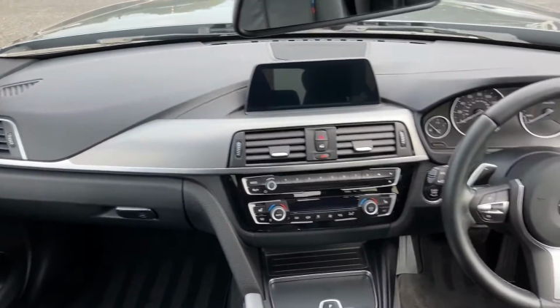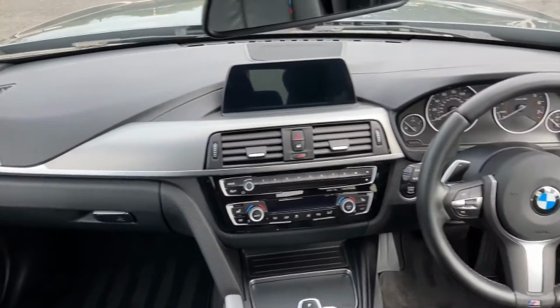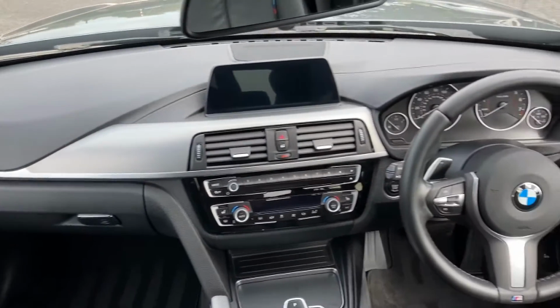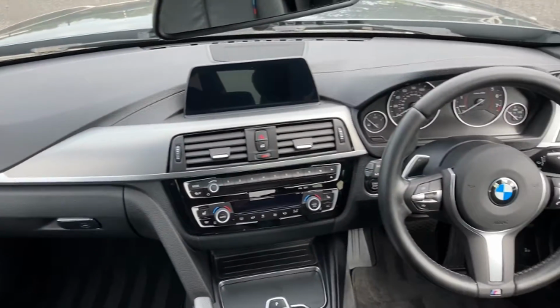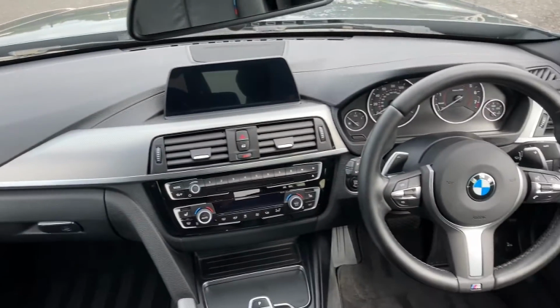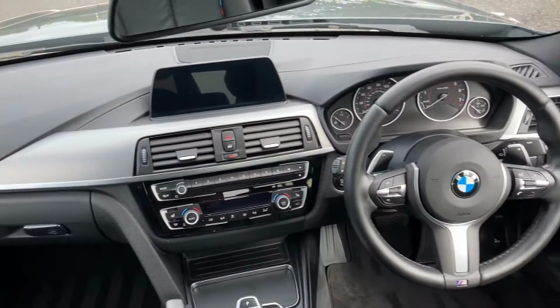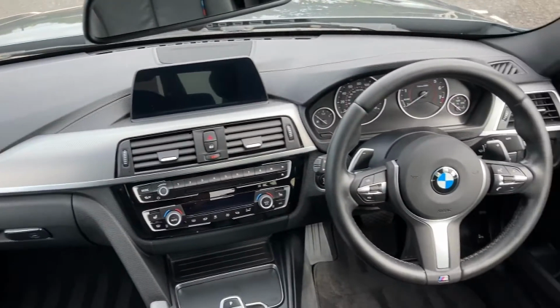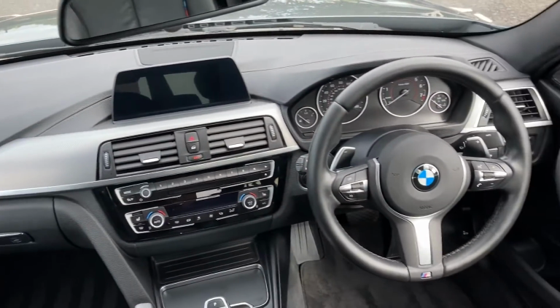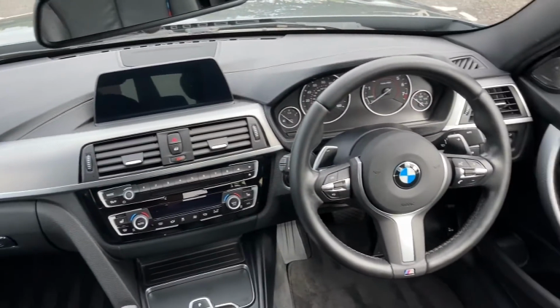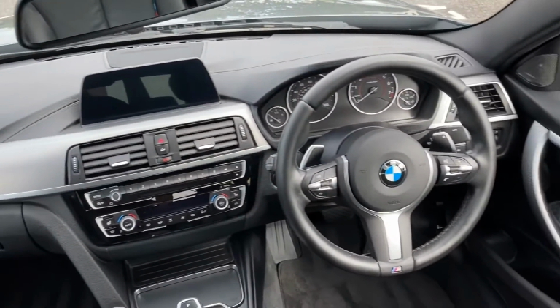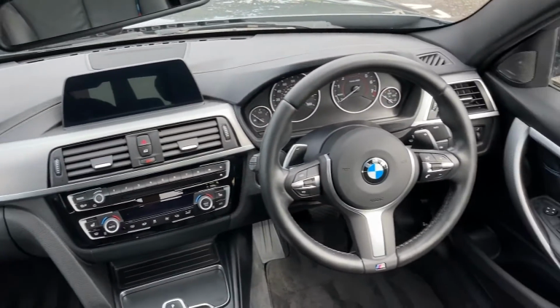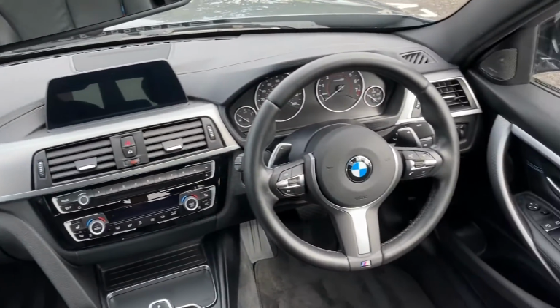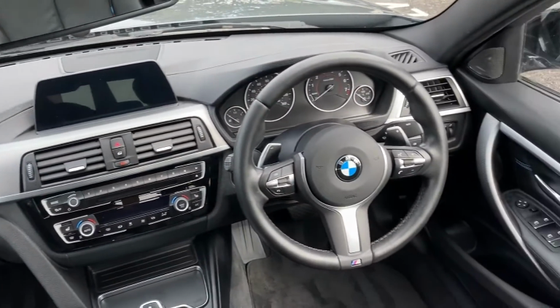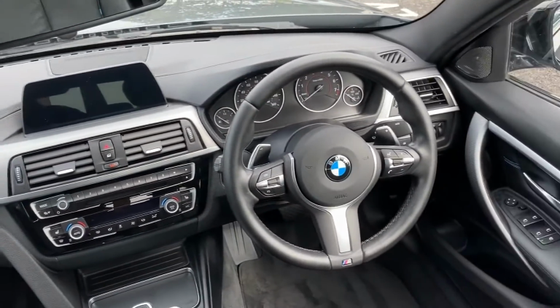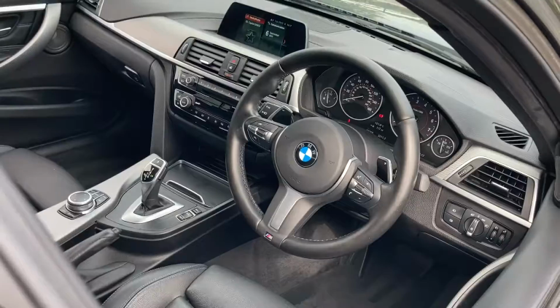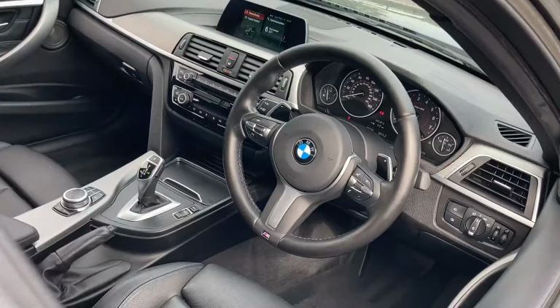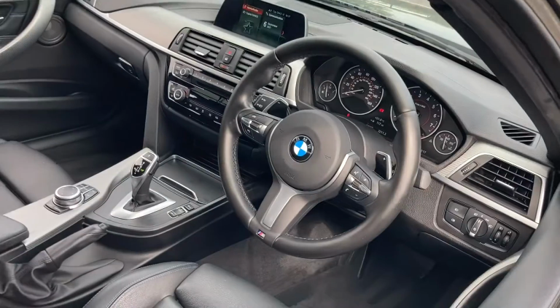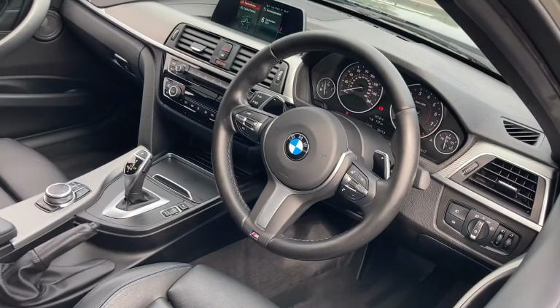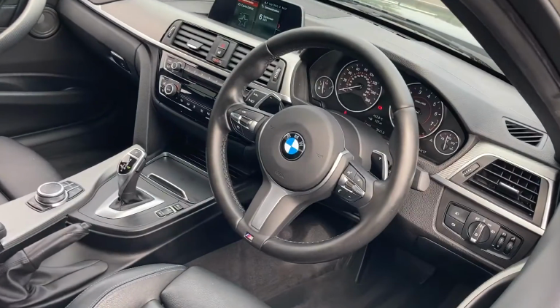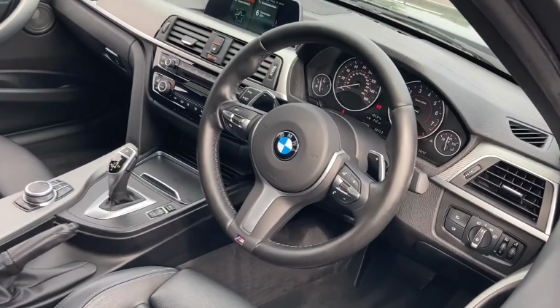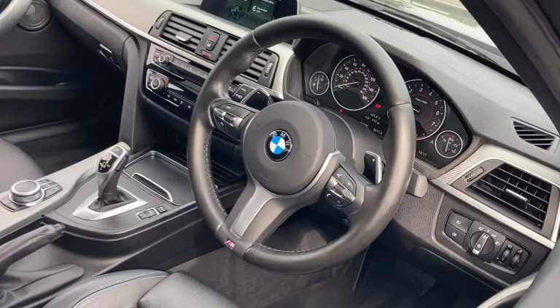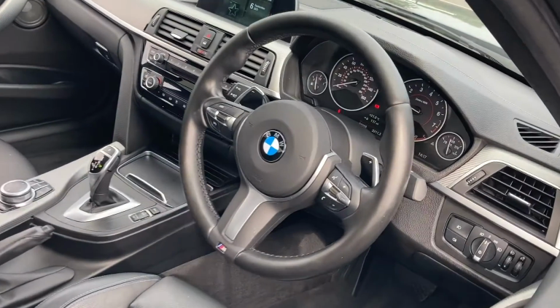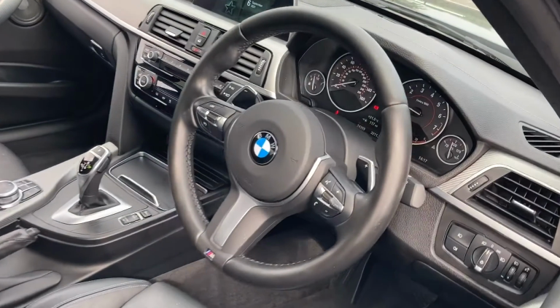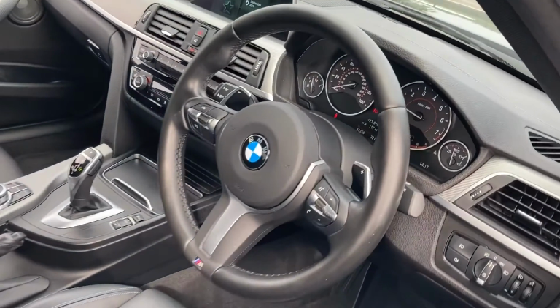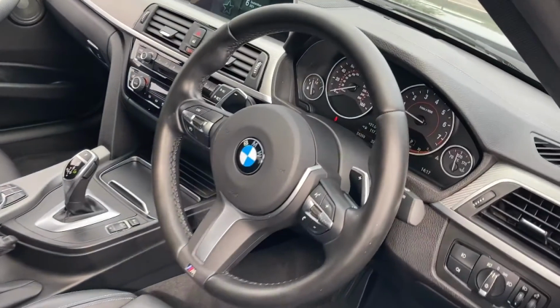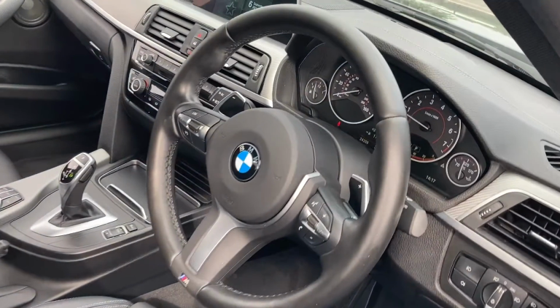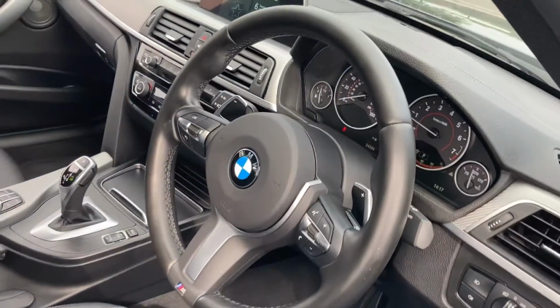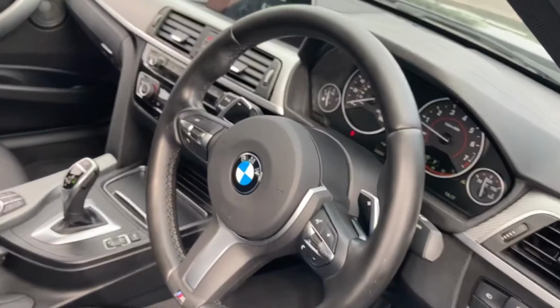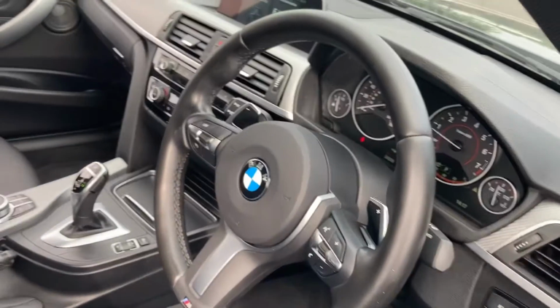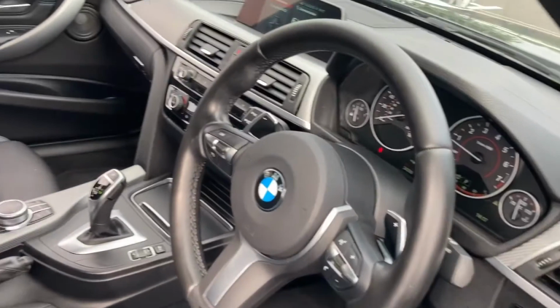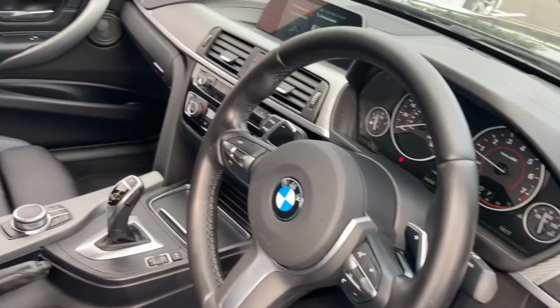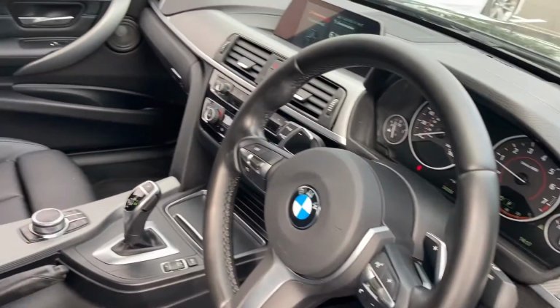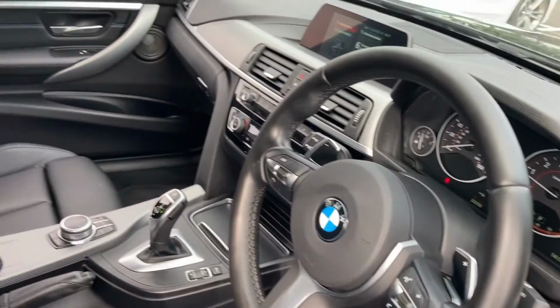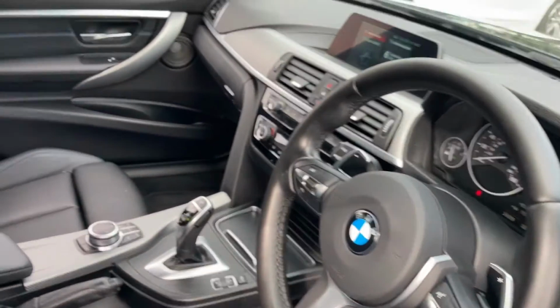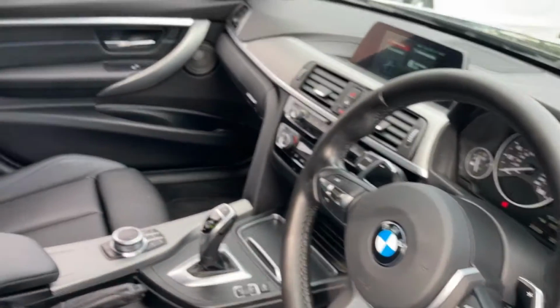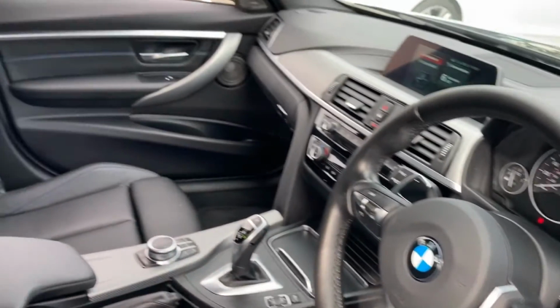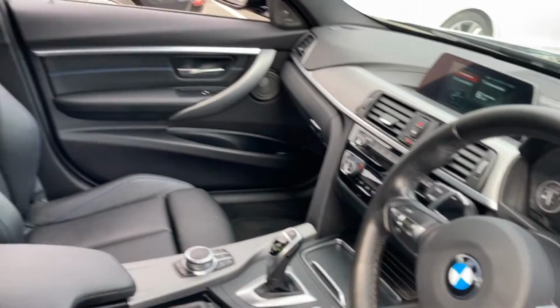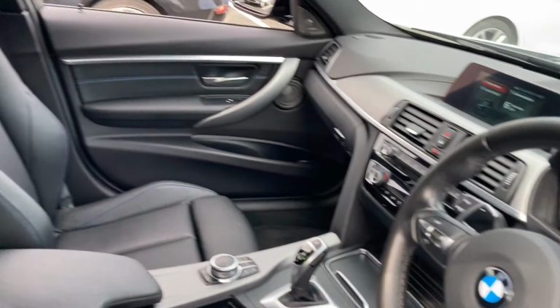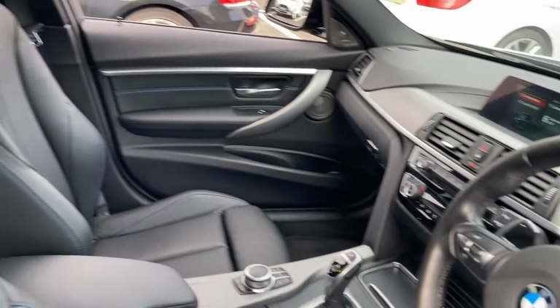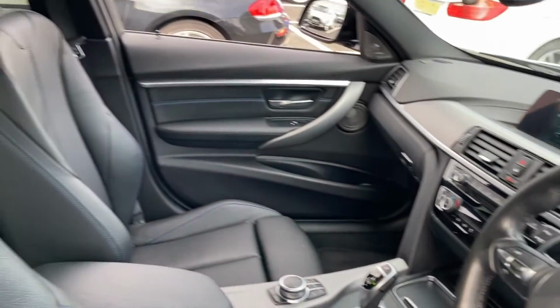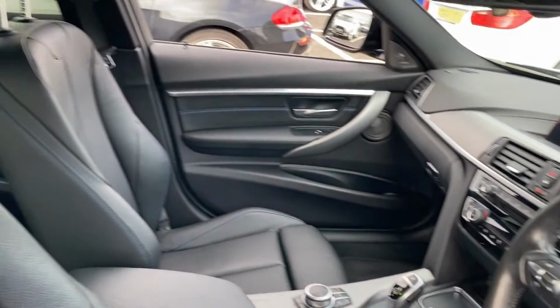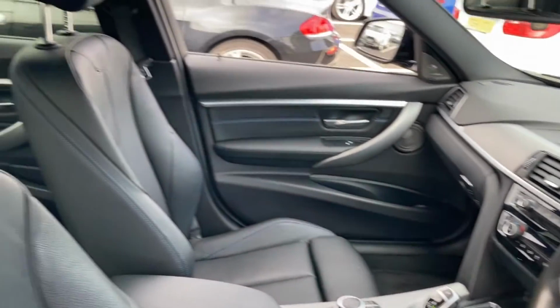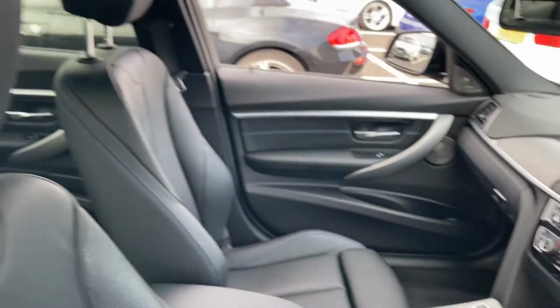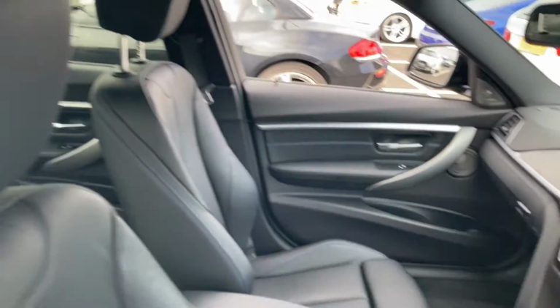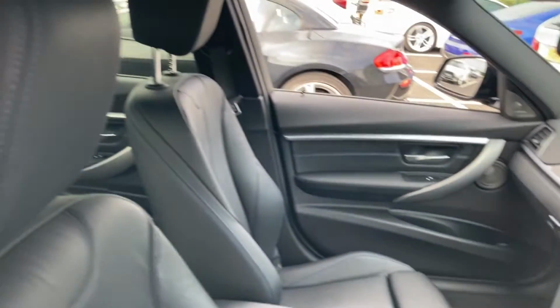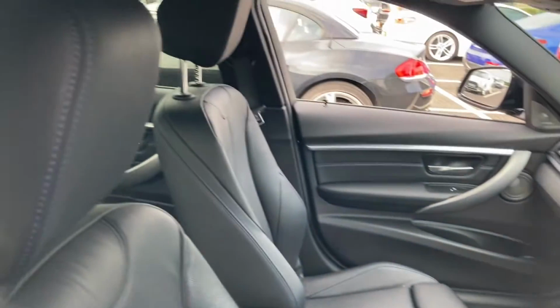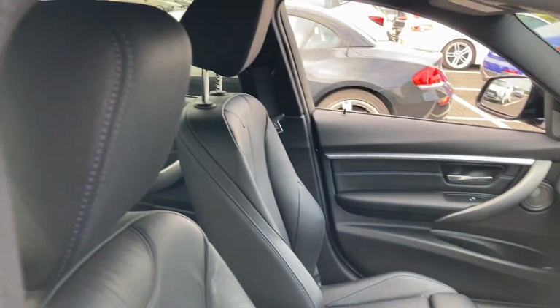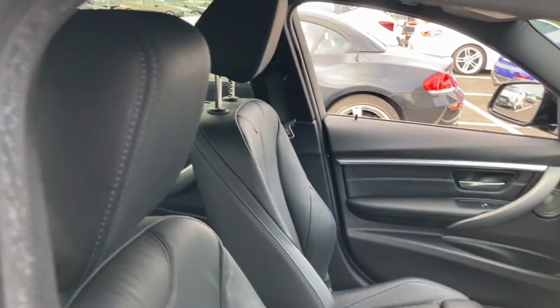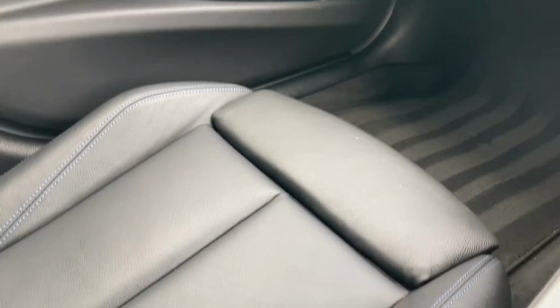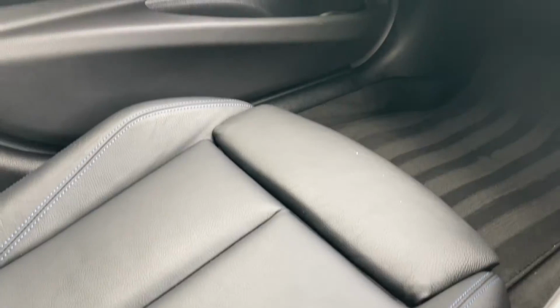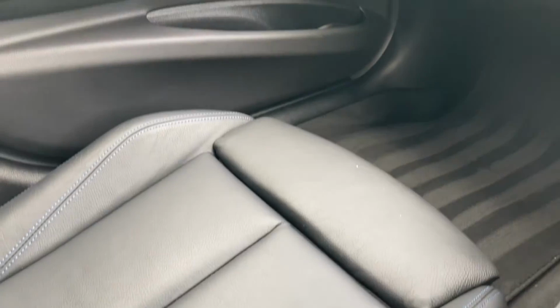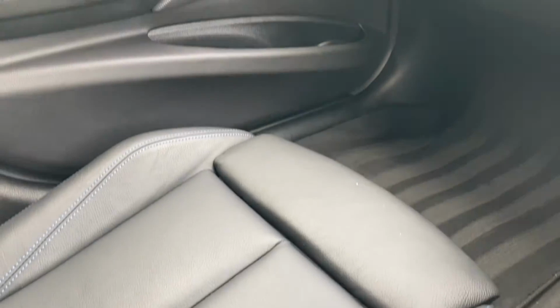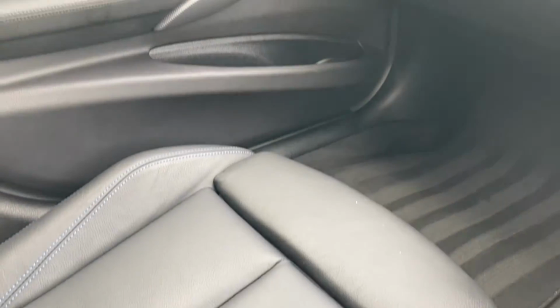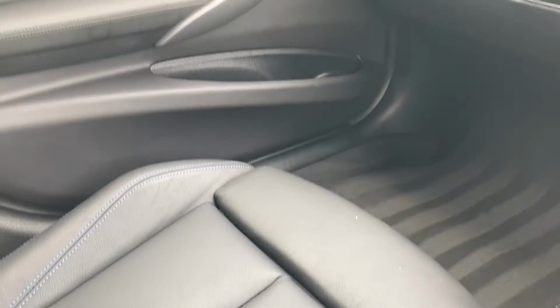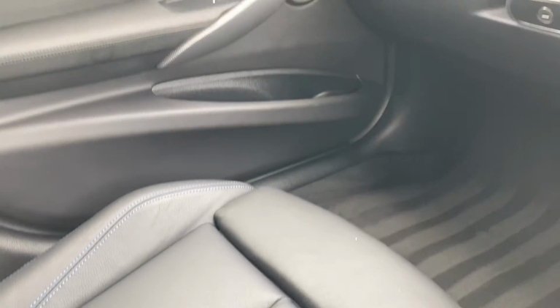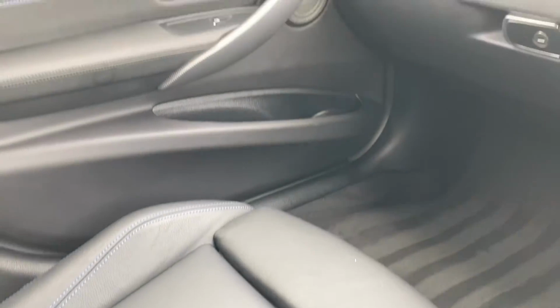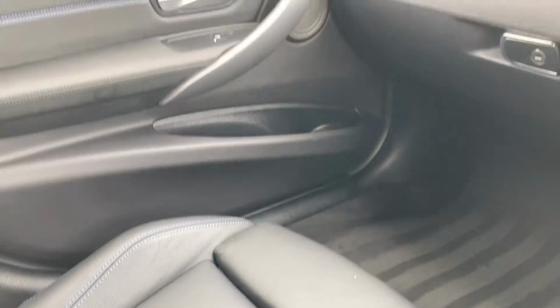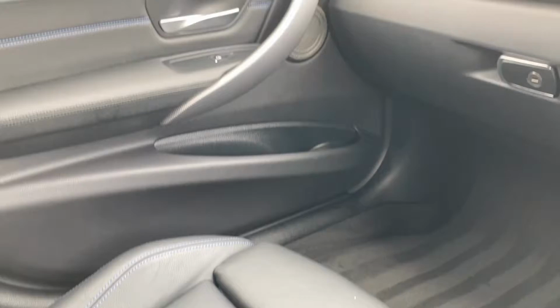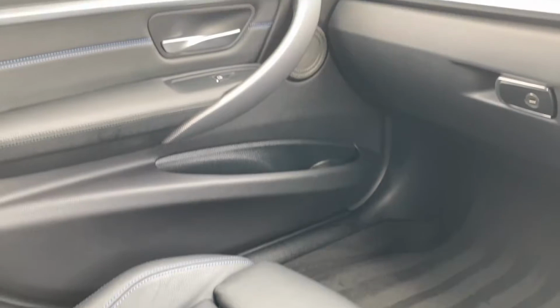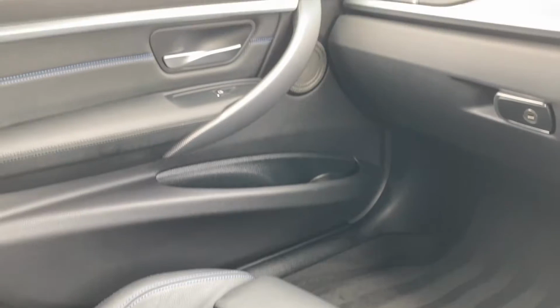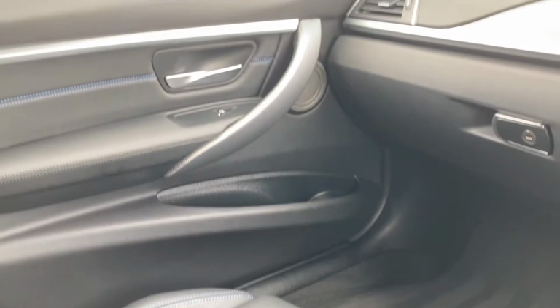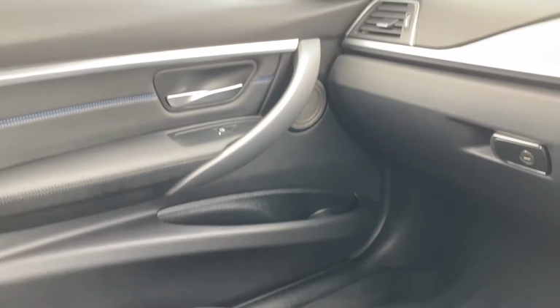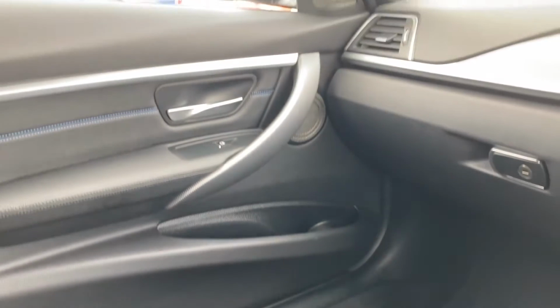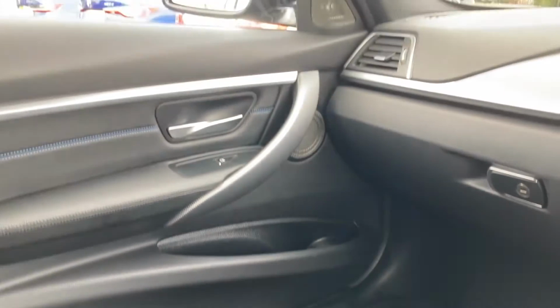Here at Lloyd BMW Cone, all of our approved used cars undergo meticulous preparation and come with a full service history and minimum 12 month warranty, roadside cover and MRT.